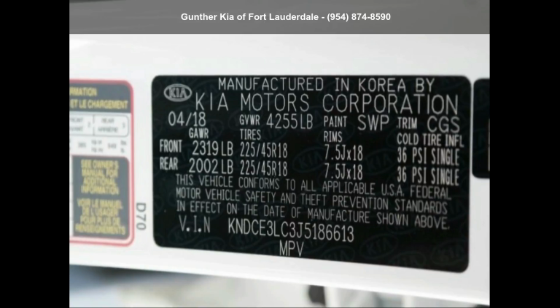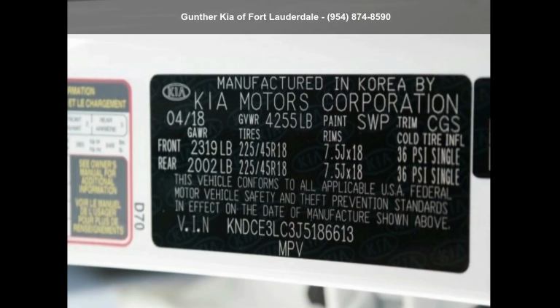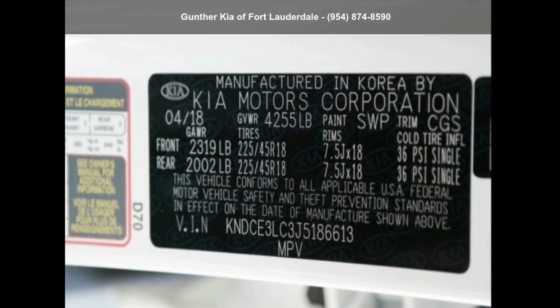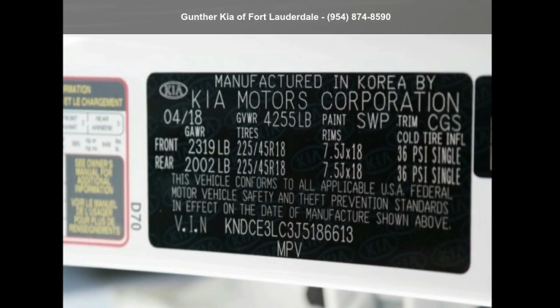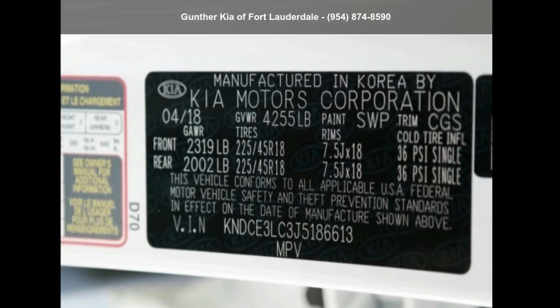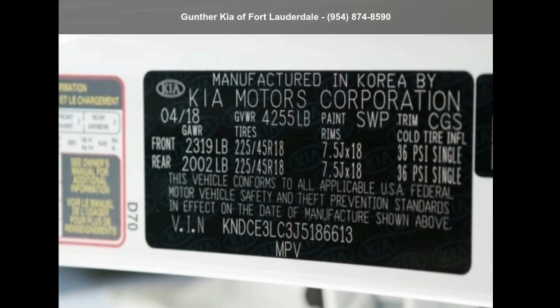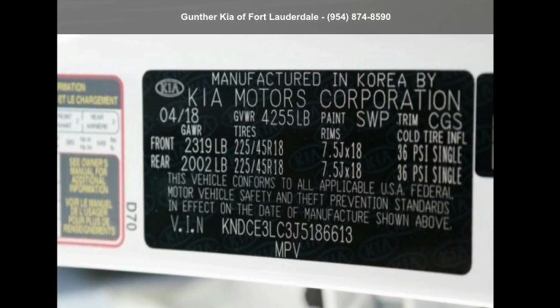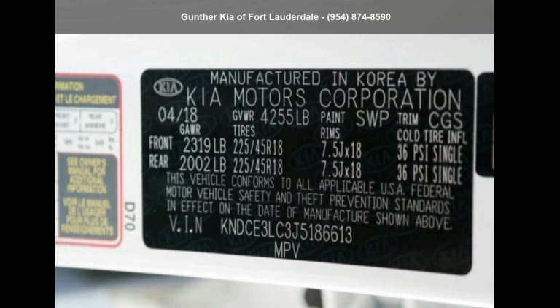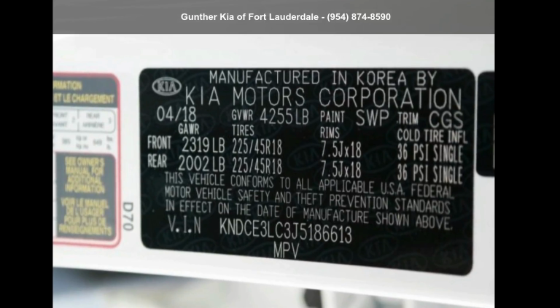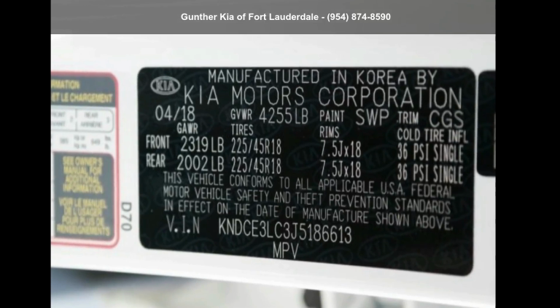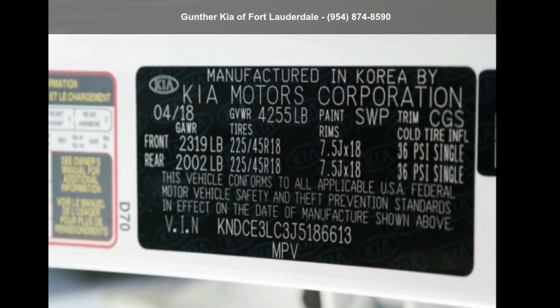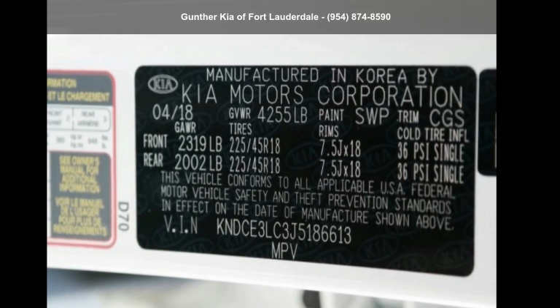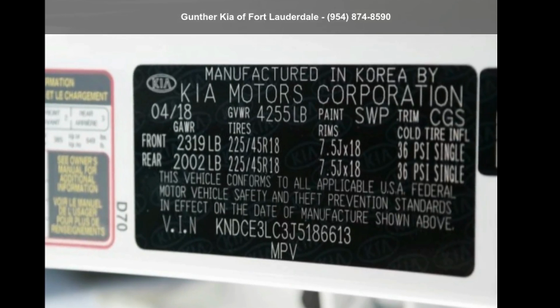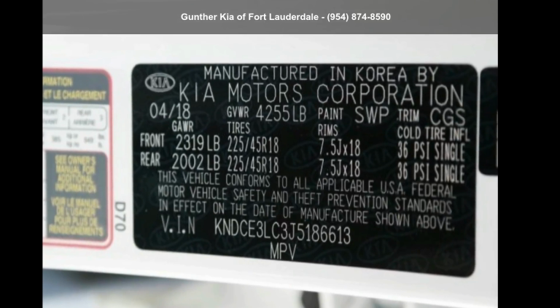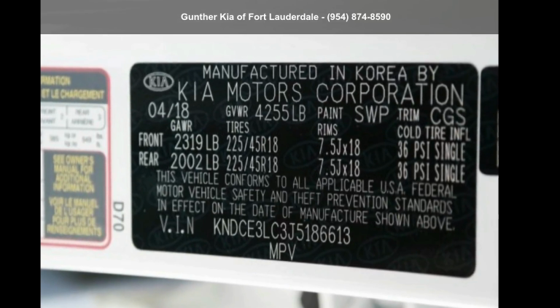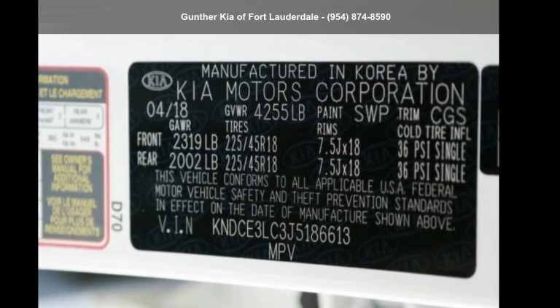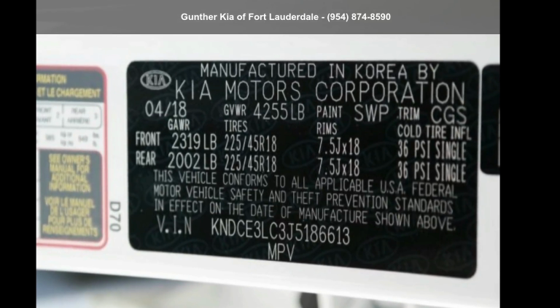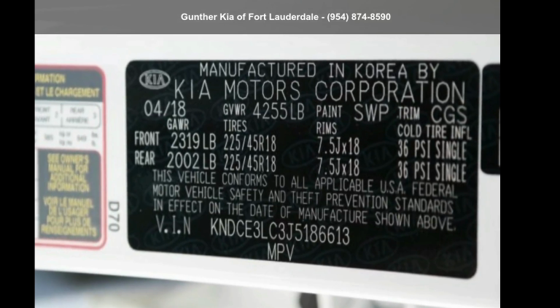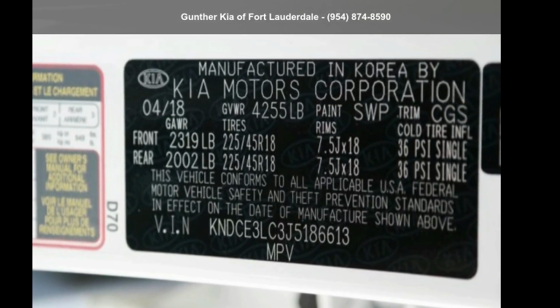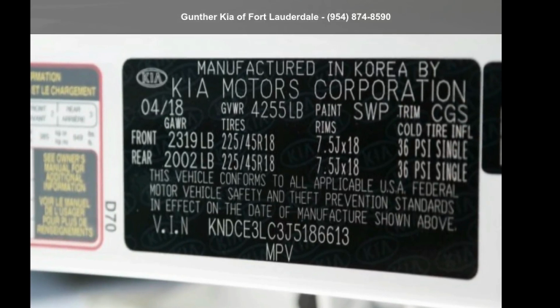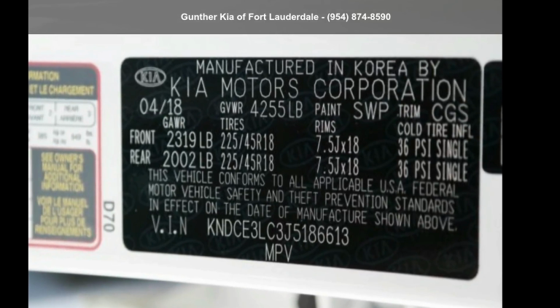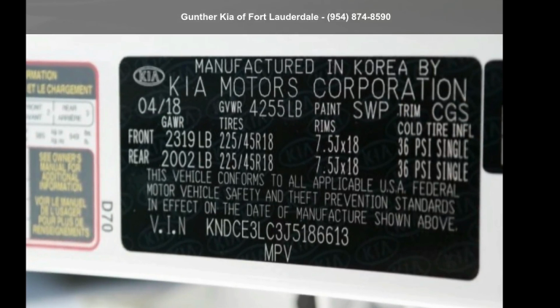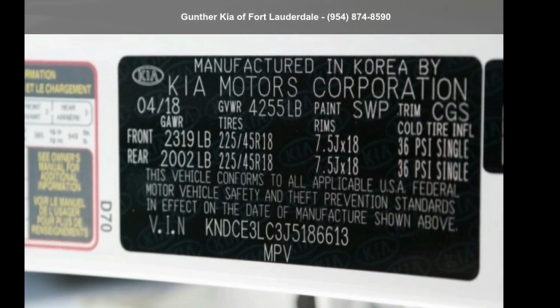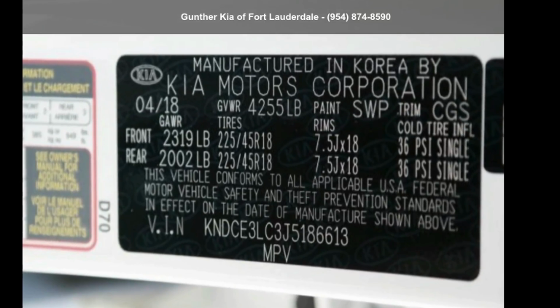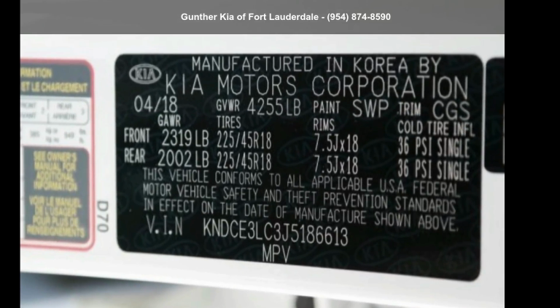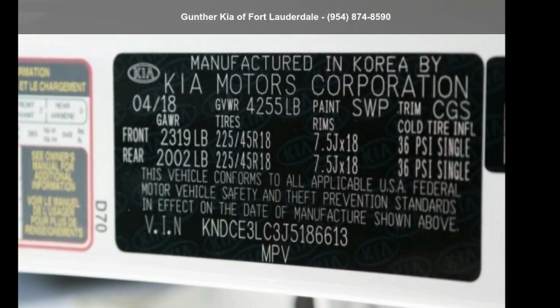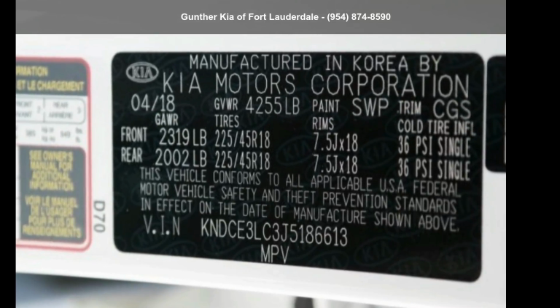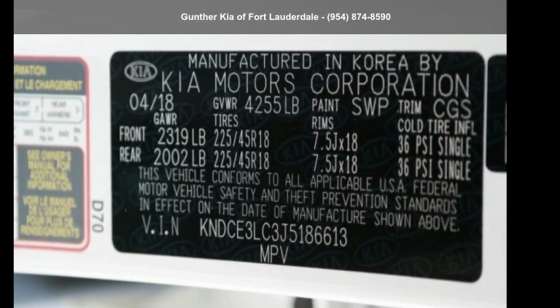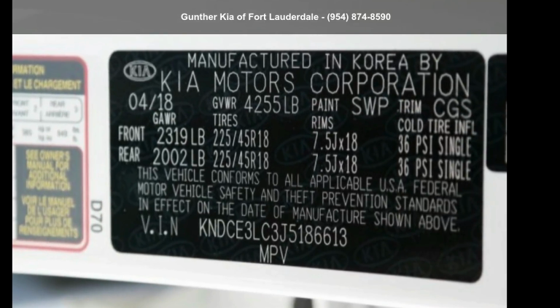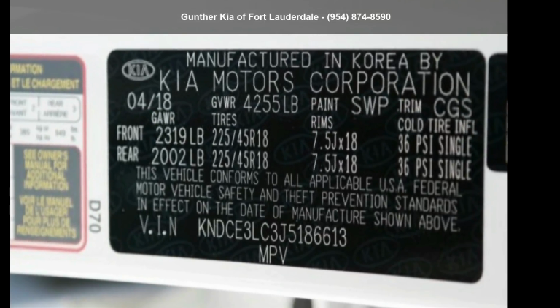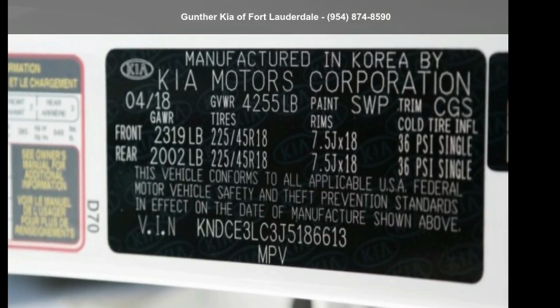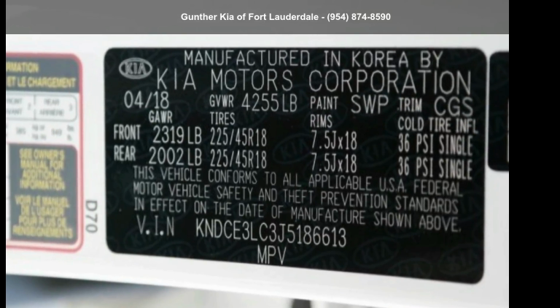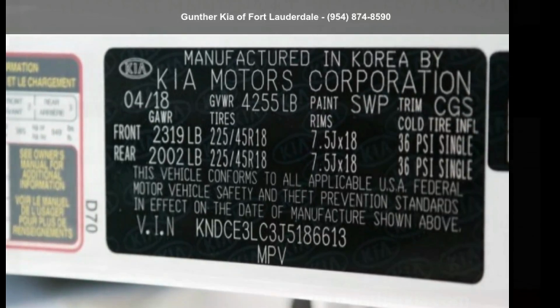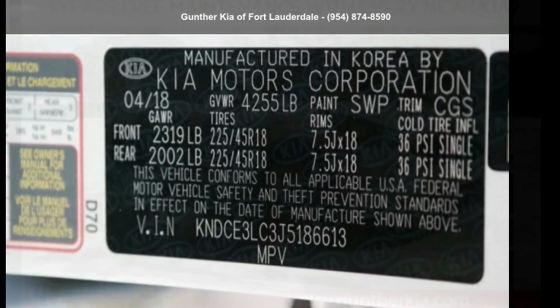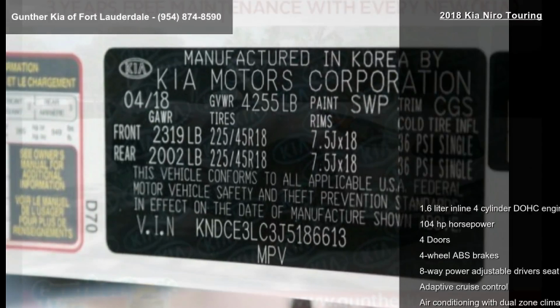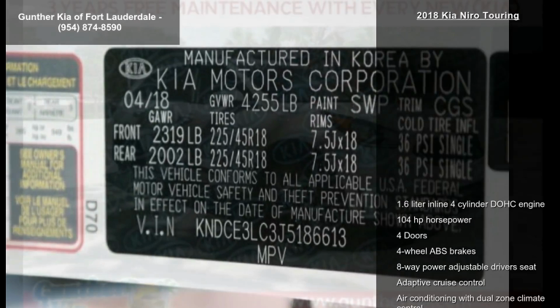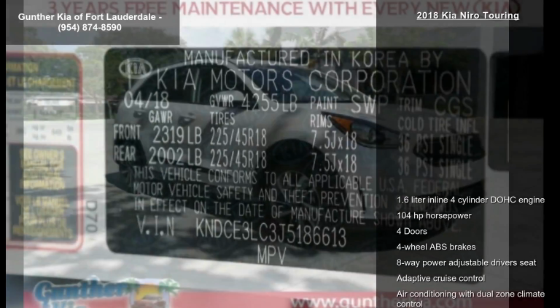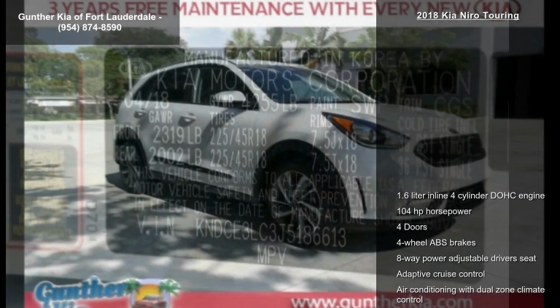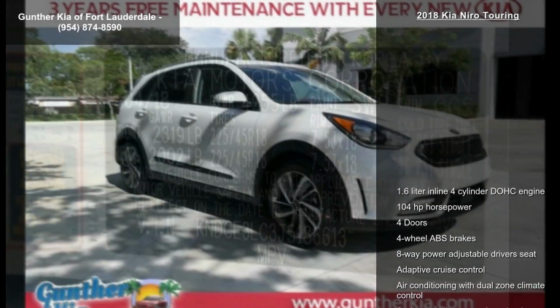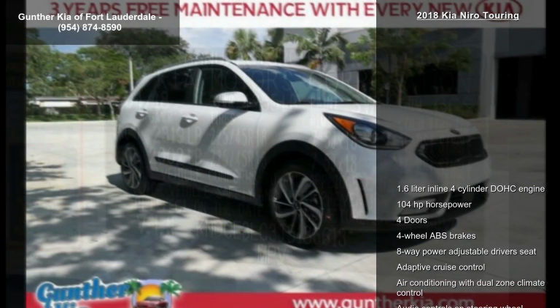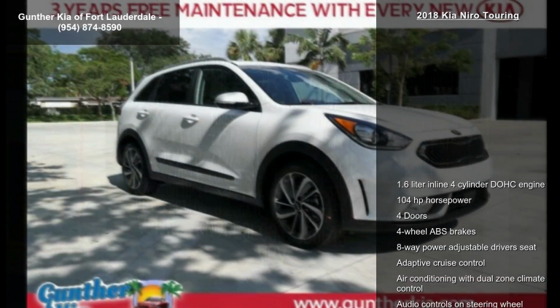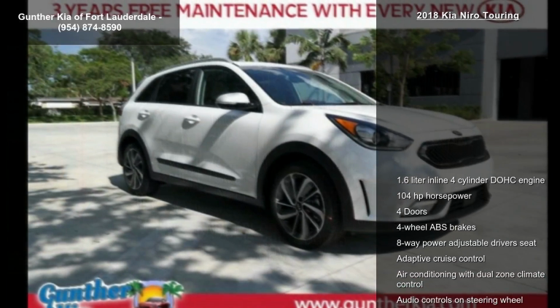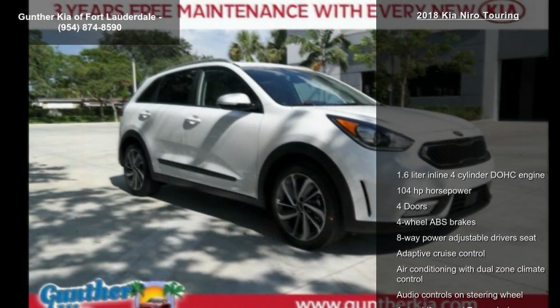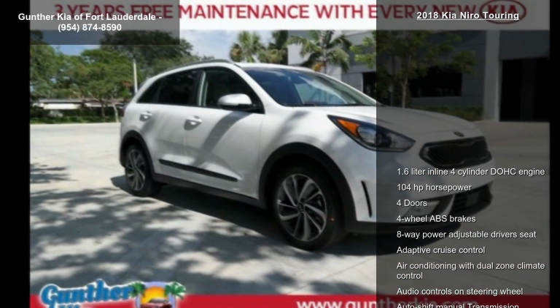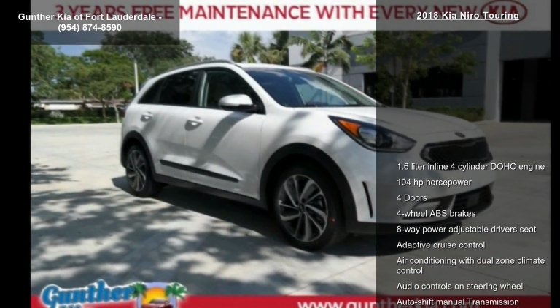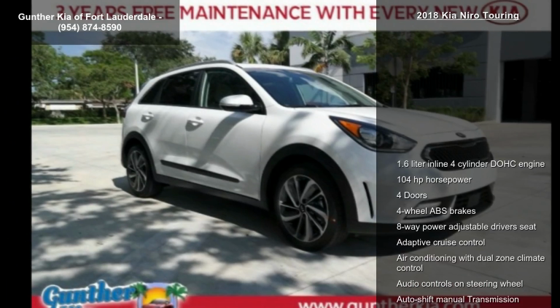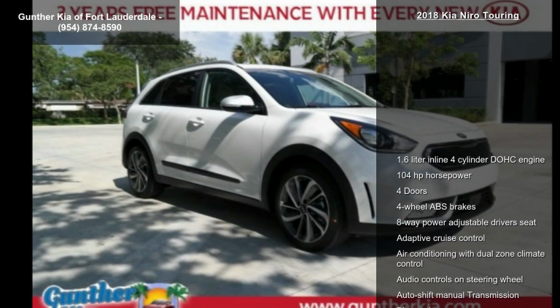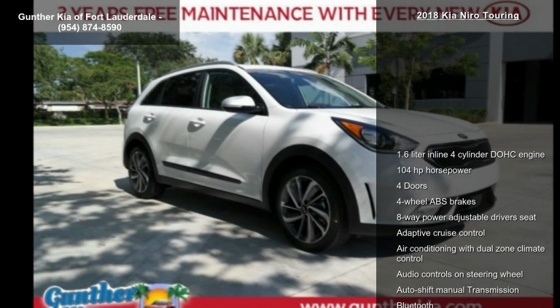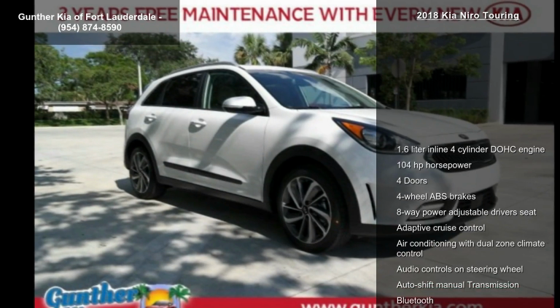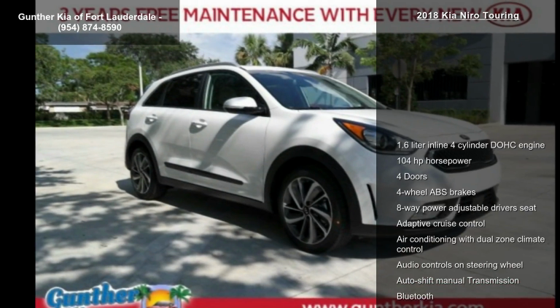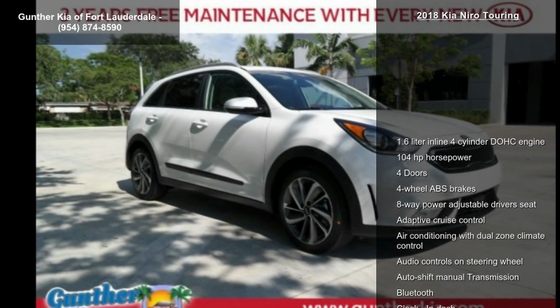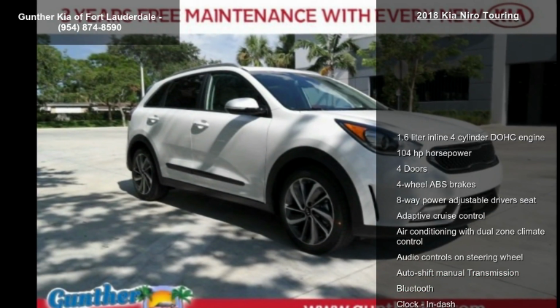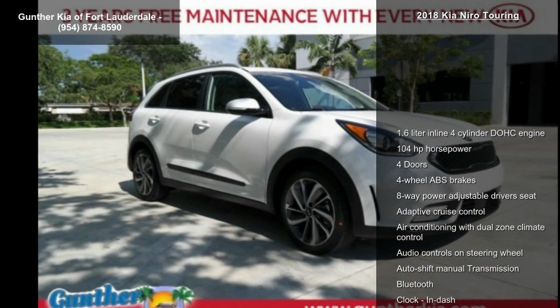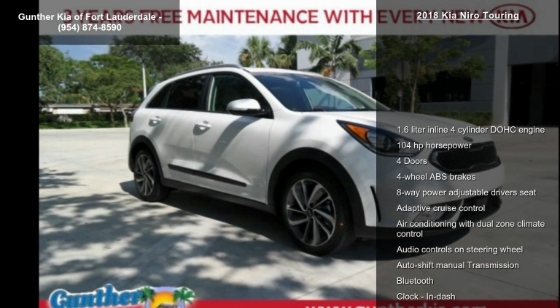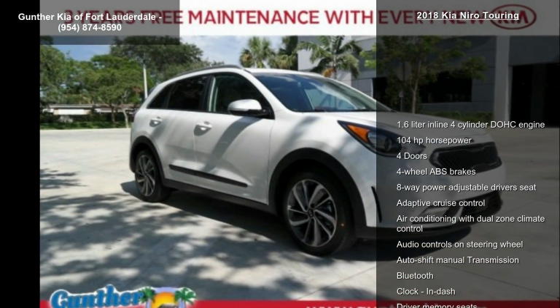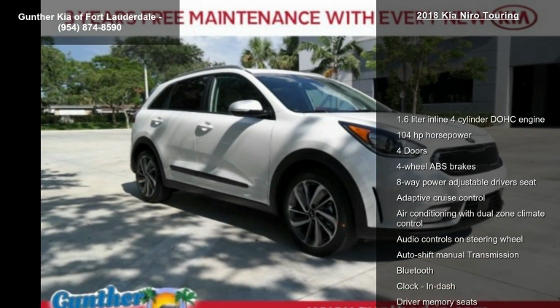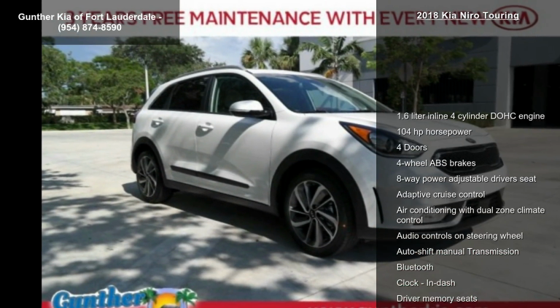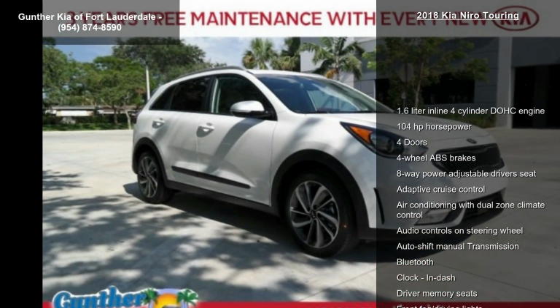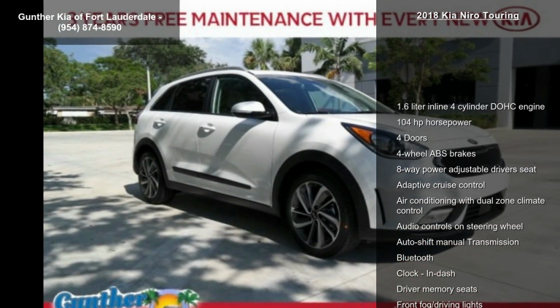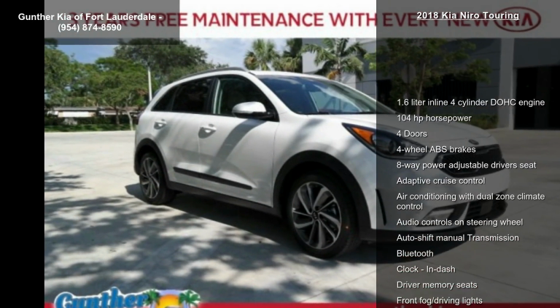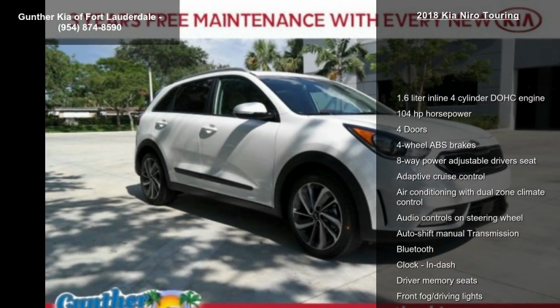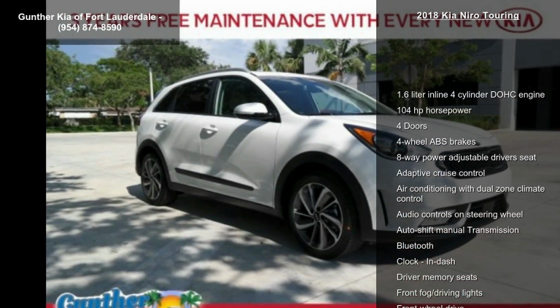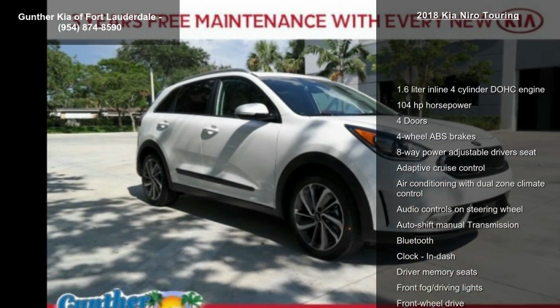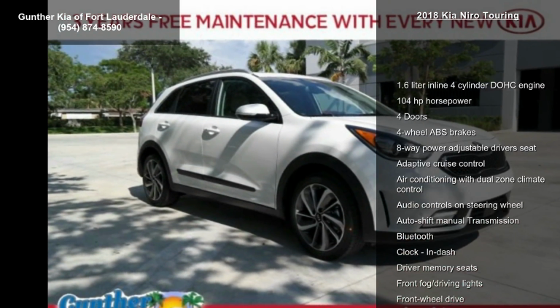Step into the Kia 2018 Niro Touring. If you are looking for a first-rate auto, this one could be yours today.